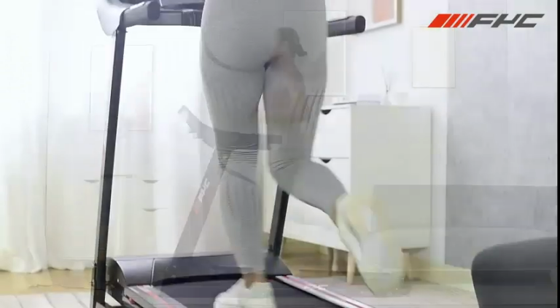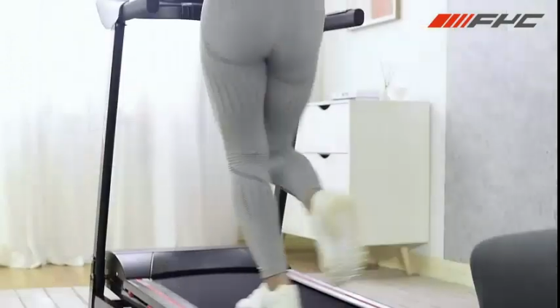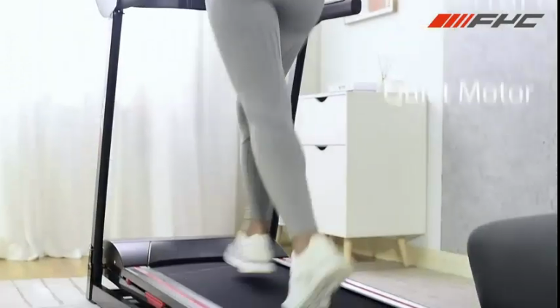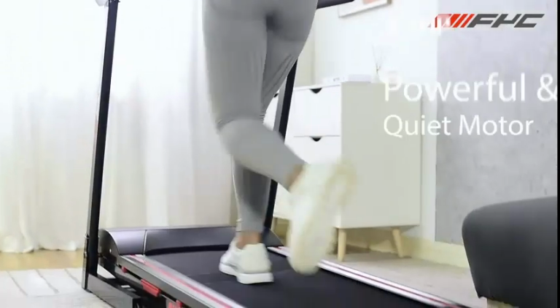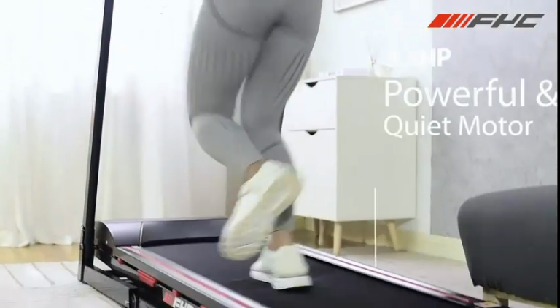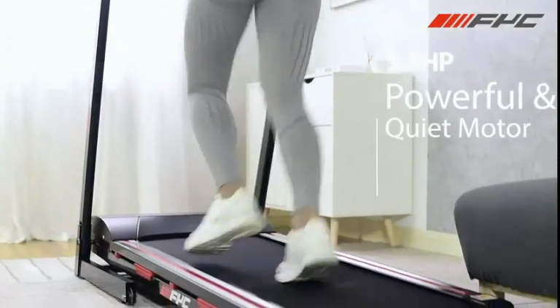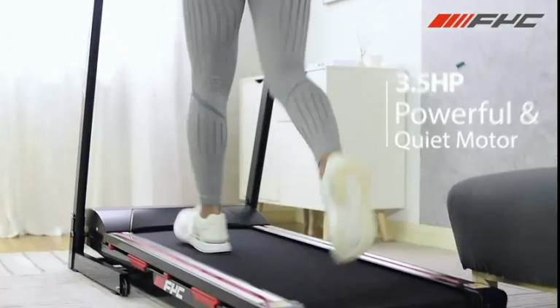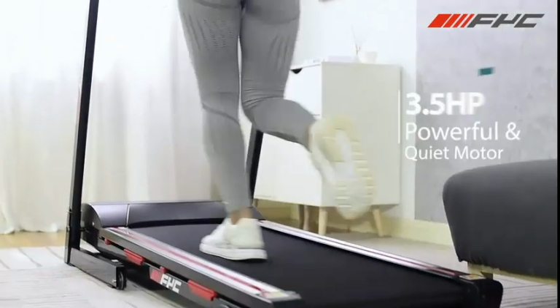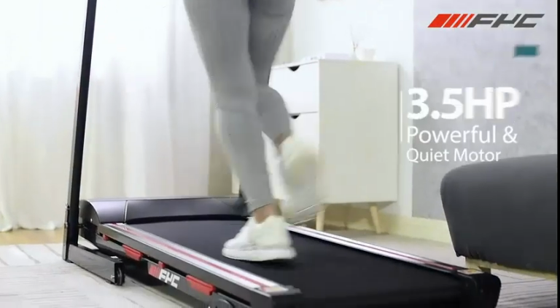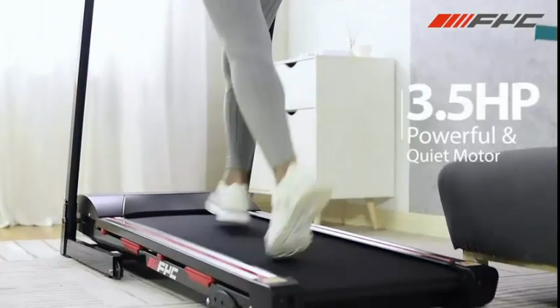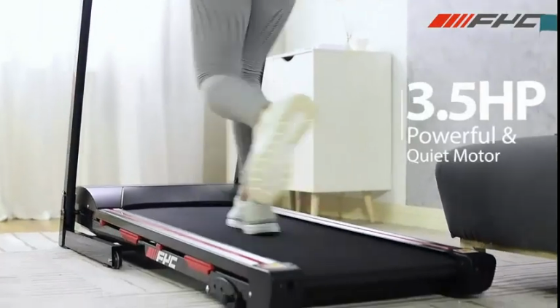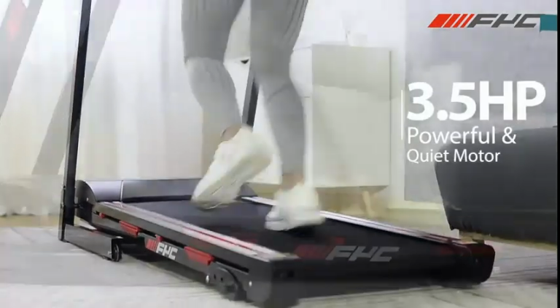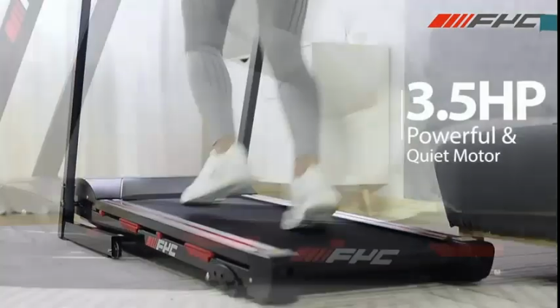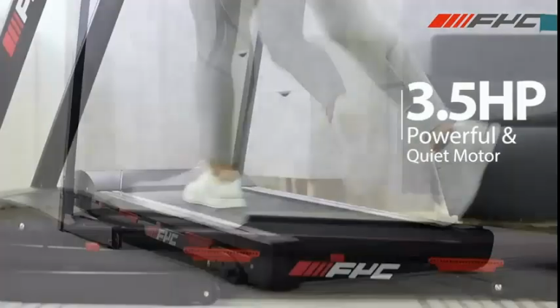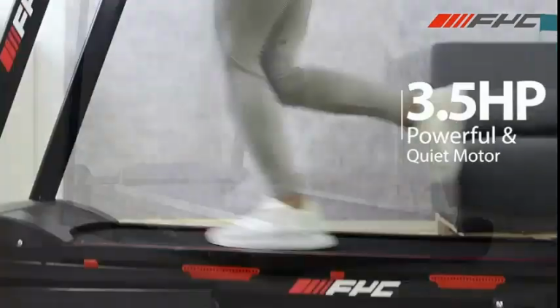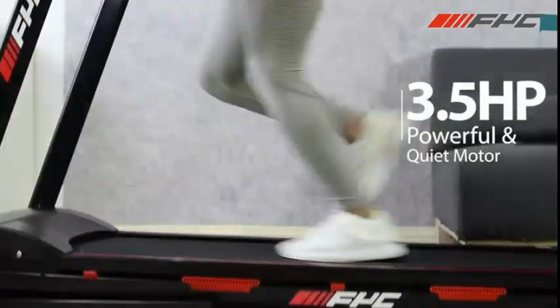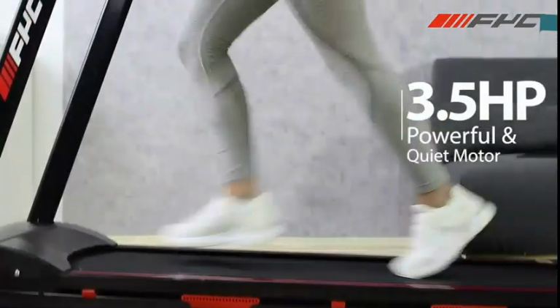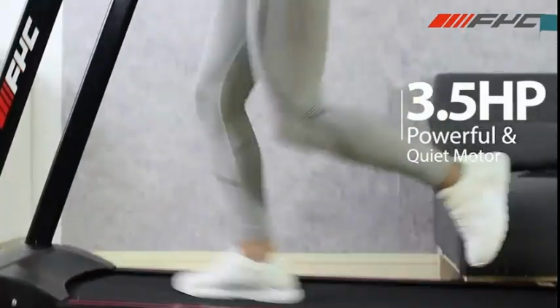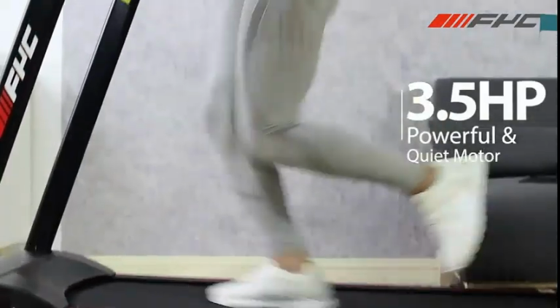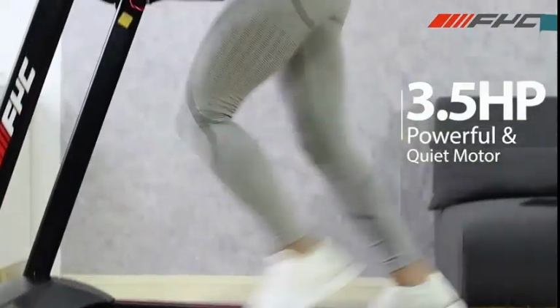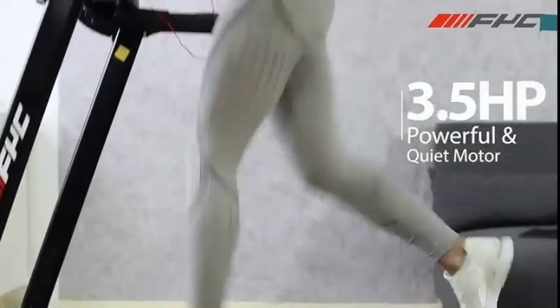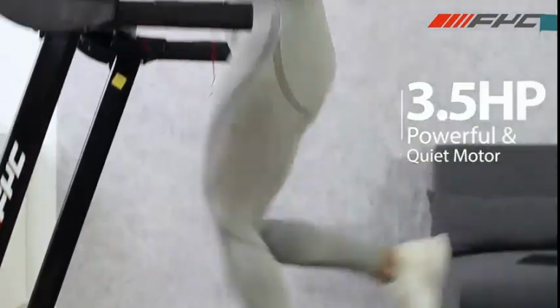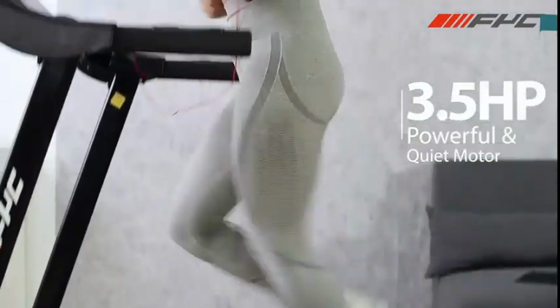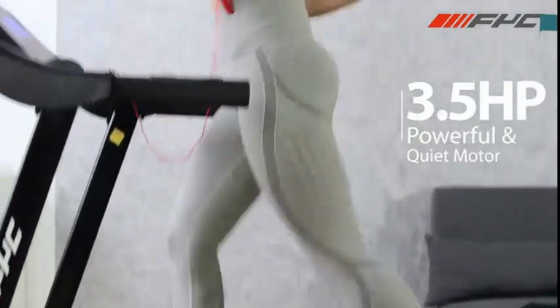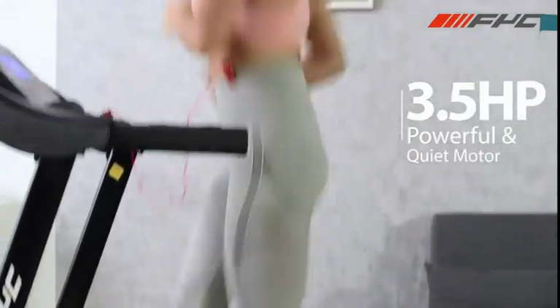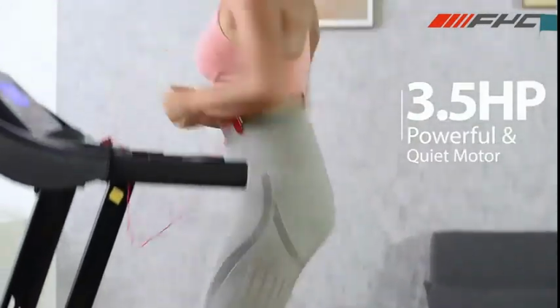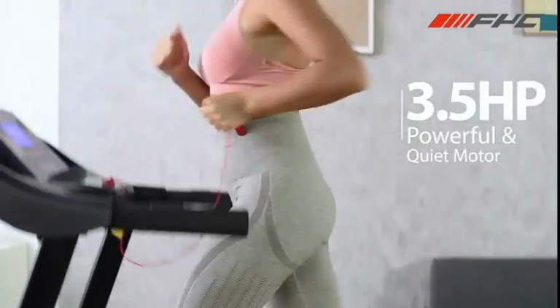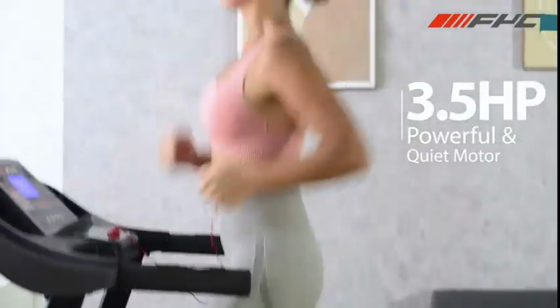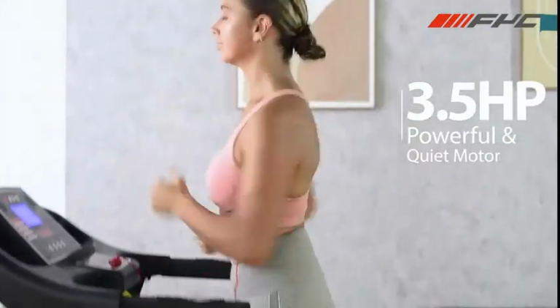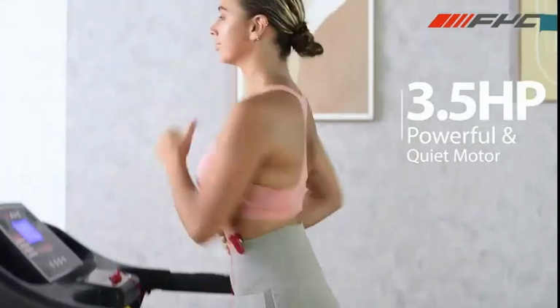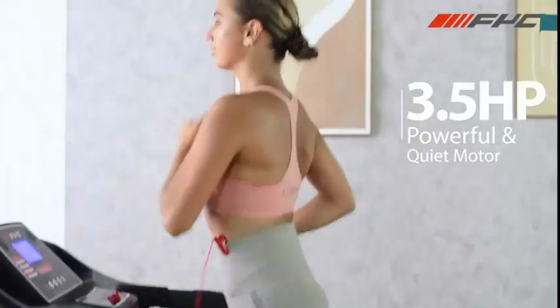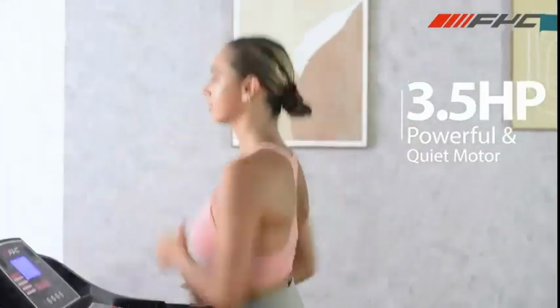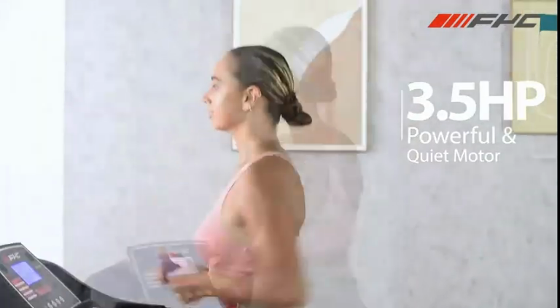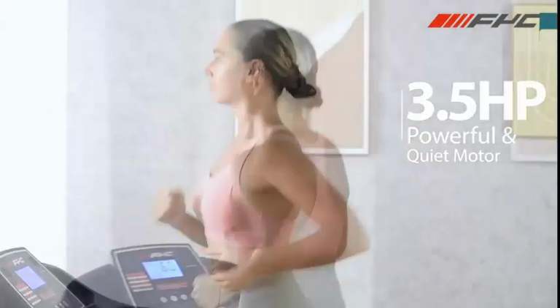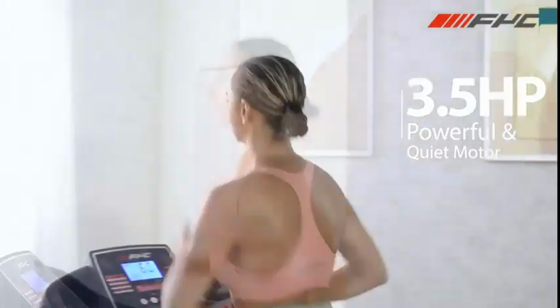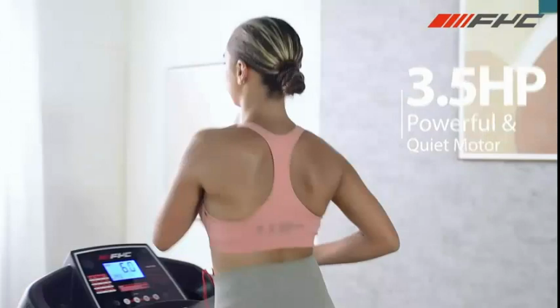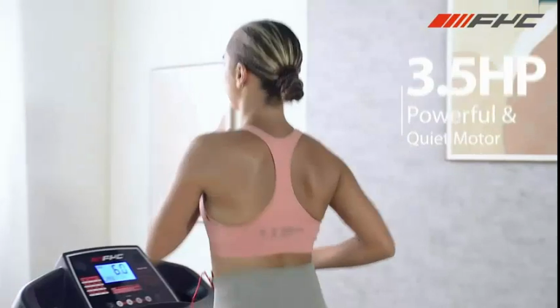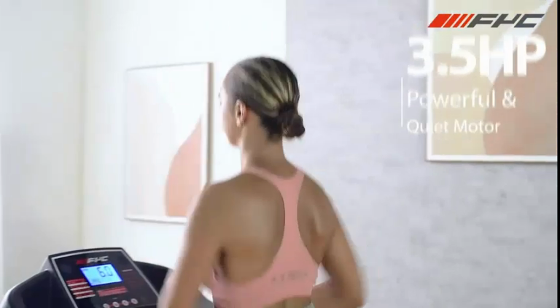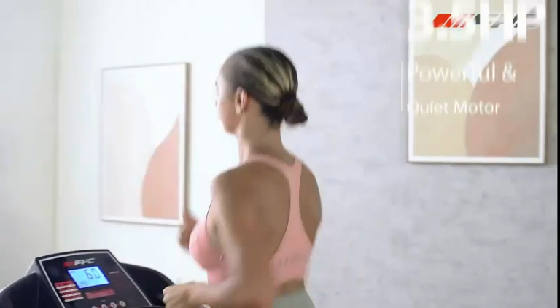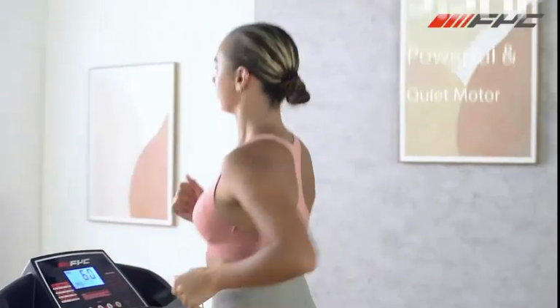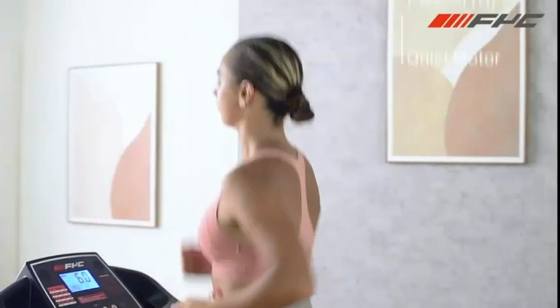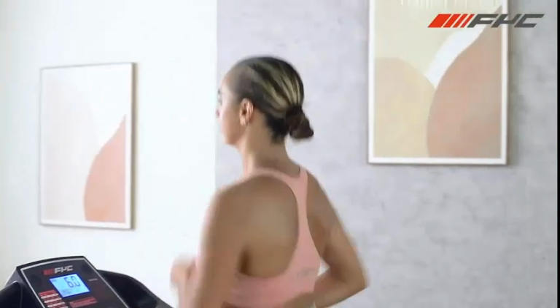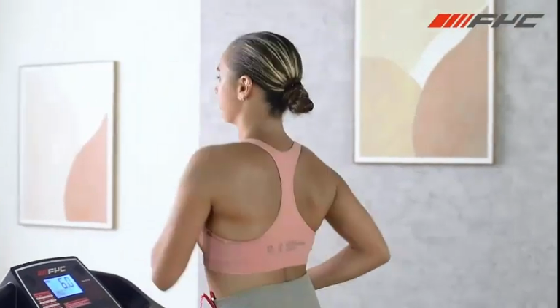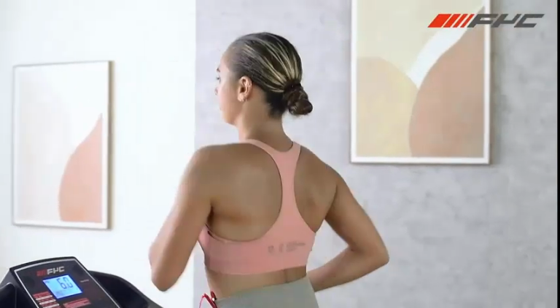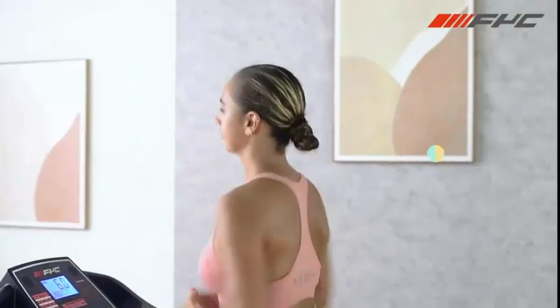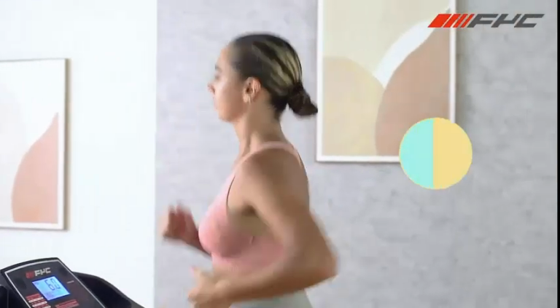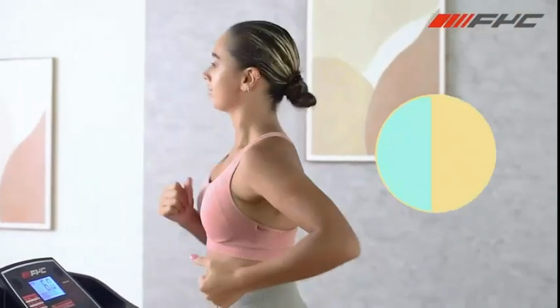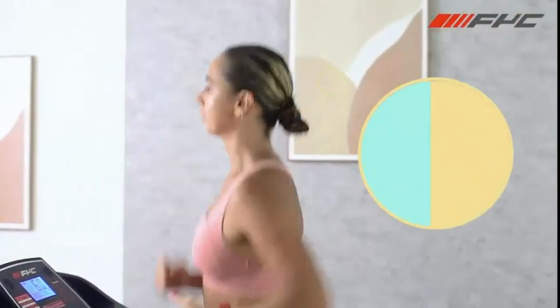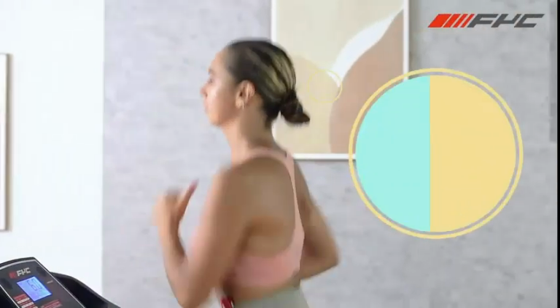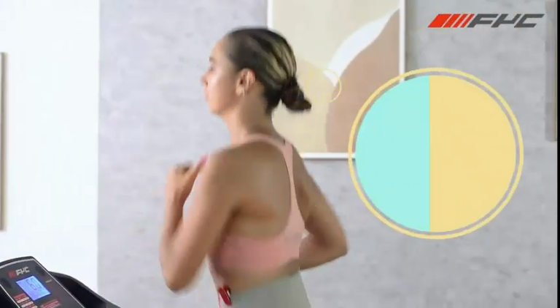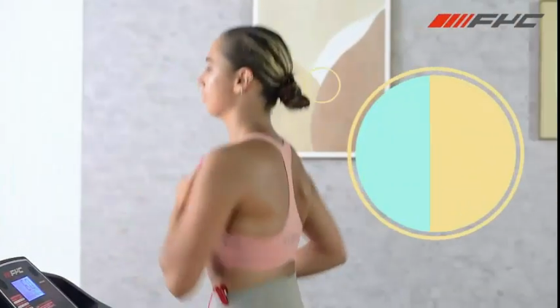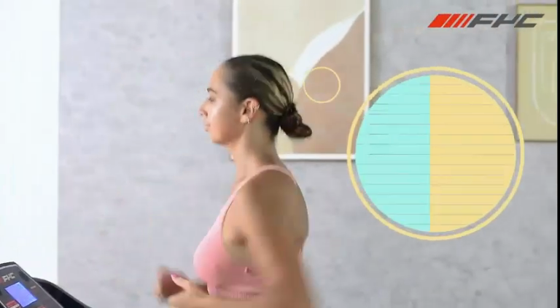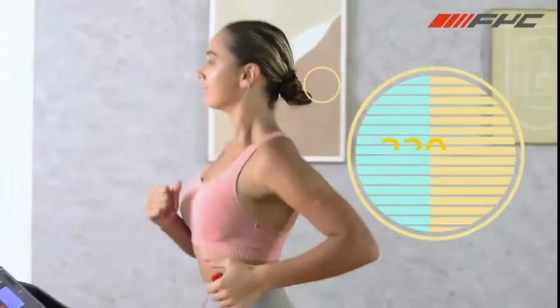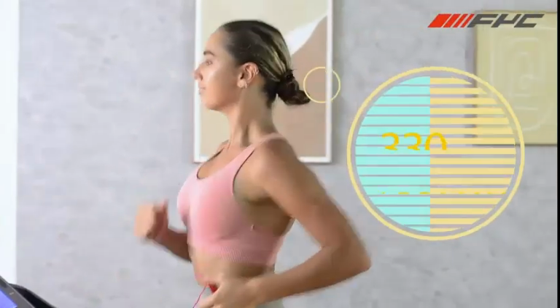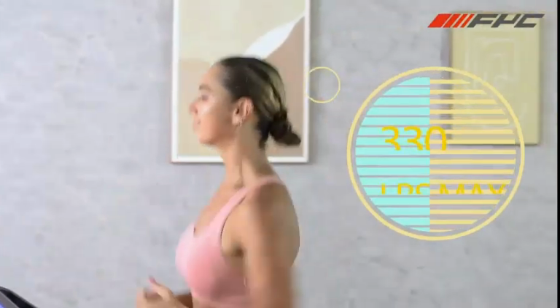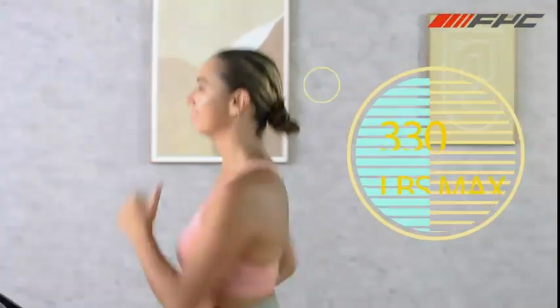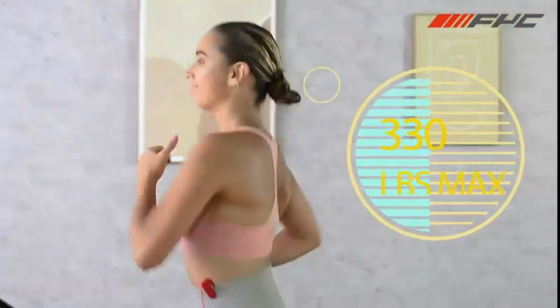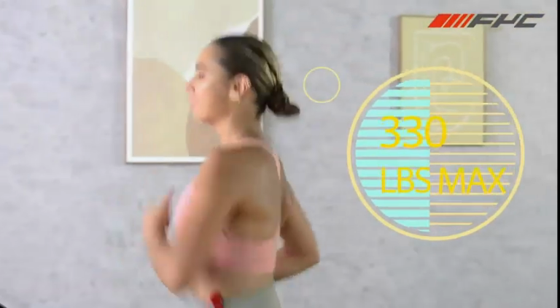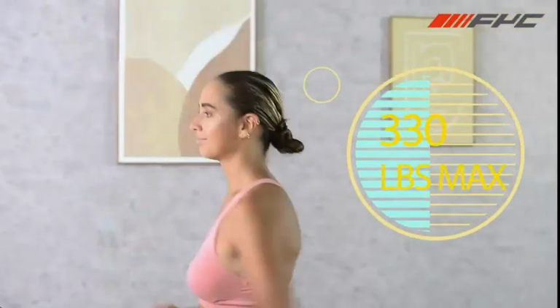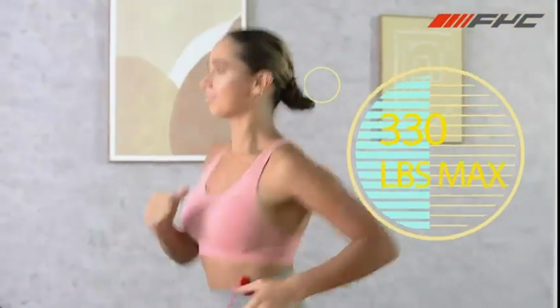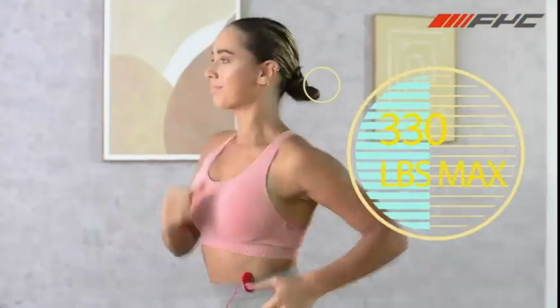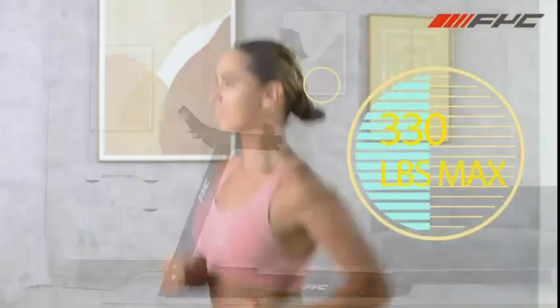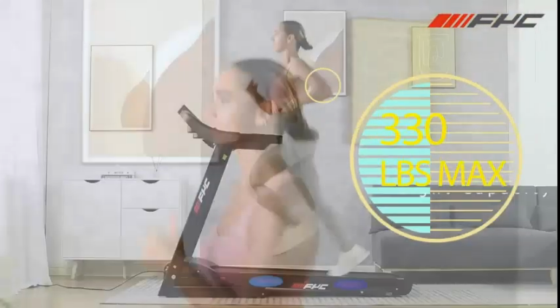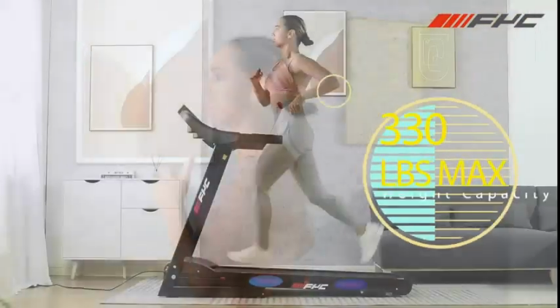Pad and phone holder — you could watch TV while running. Shortcut buttons and heart rate sensors on hand grip. 2 cup holders.